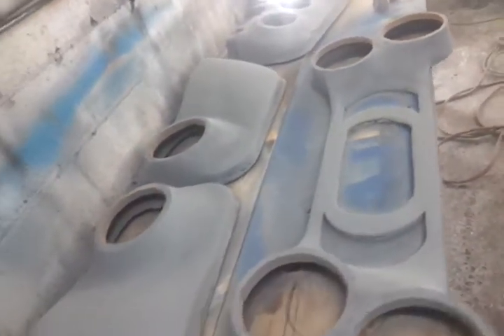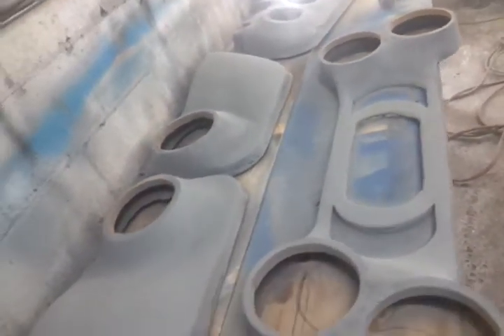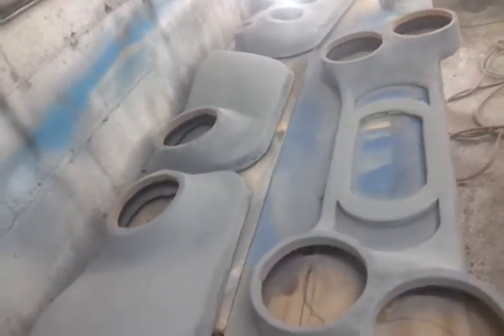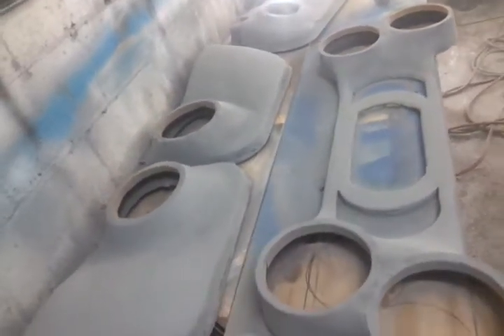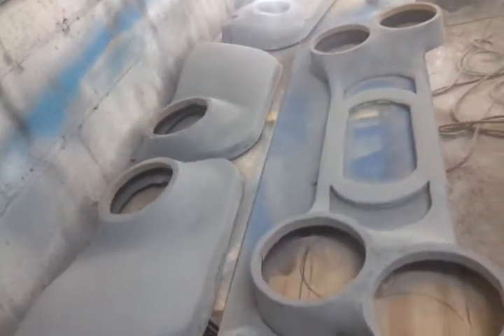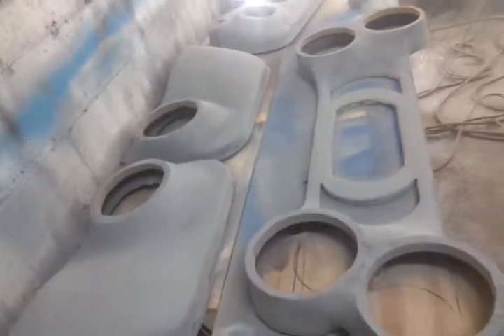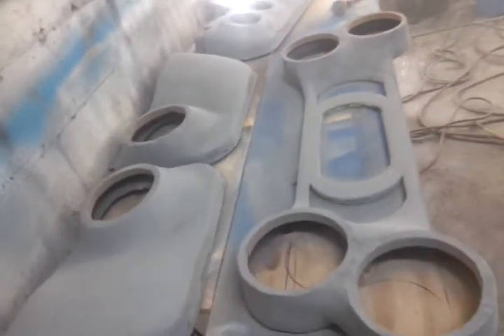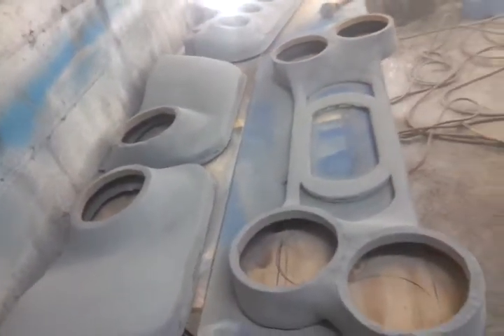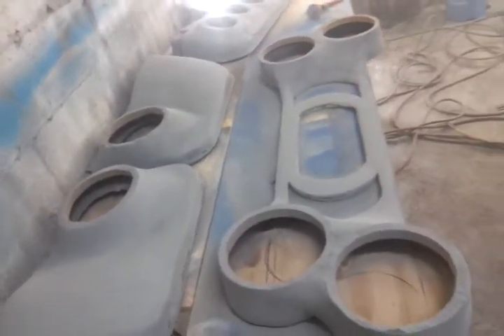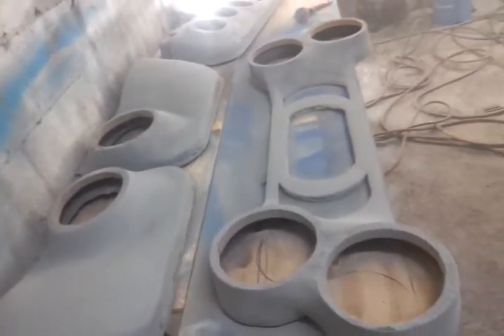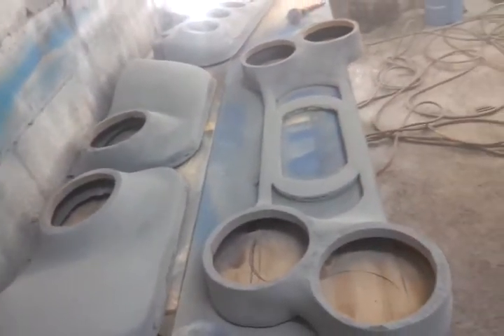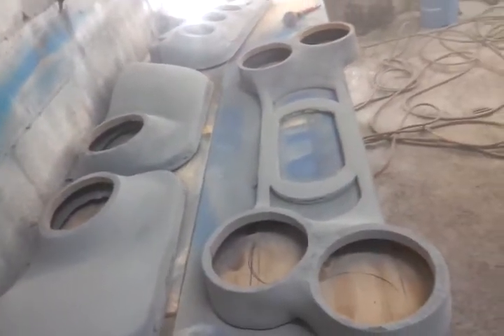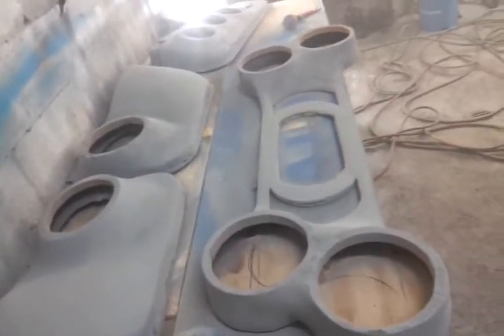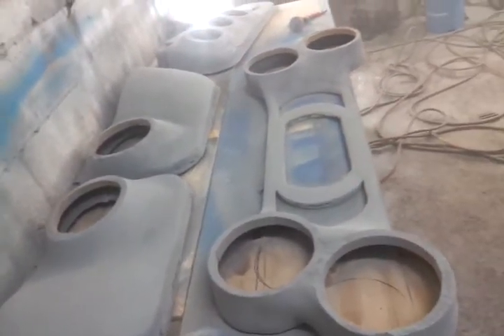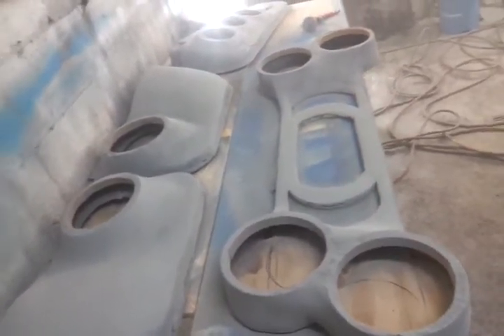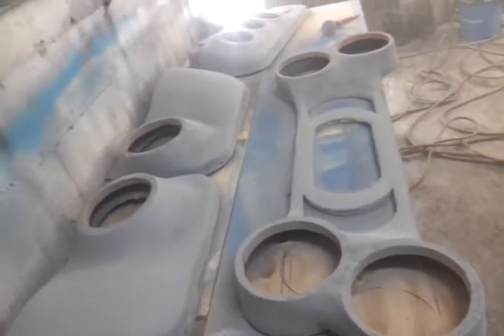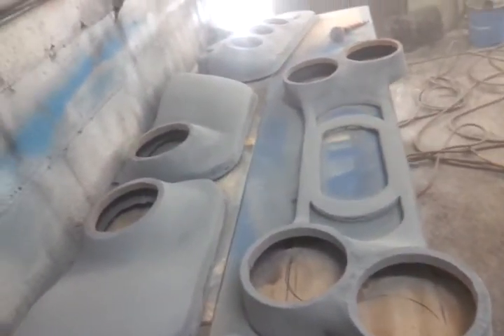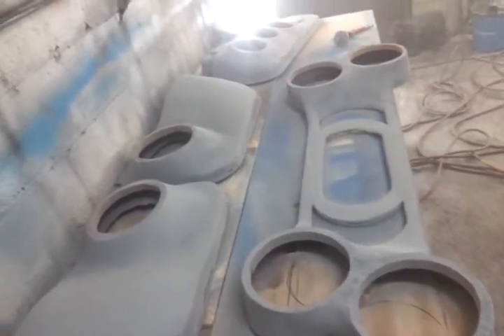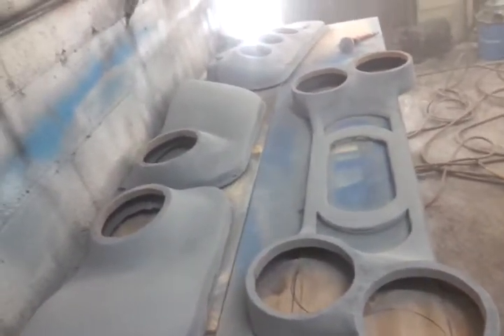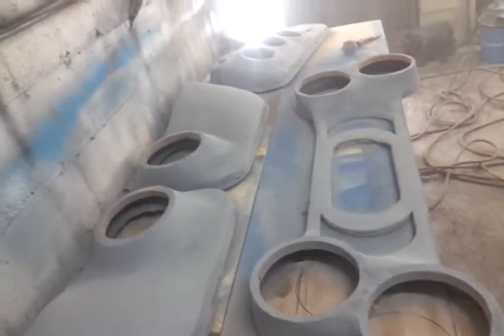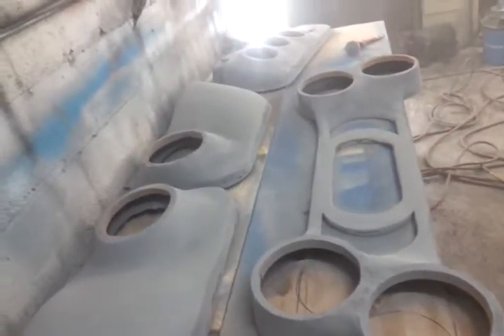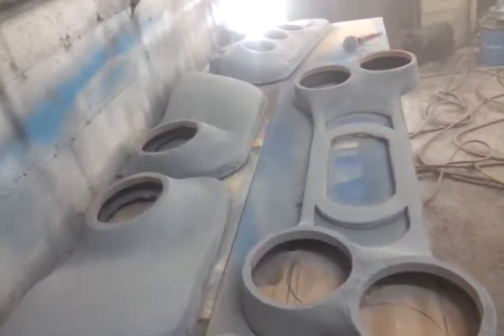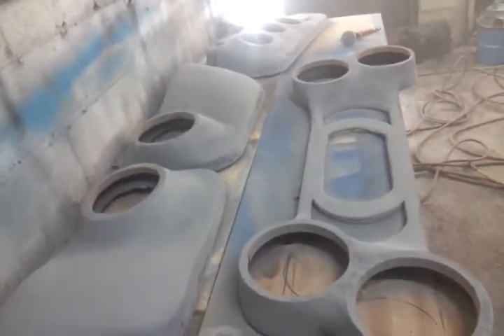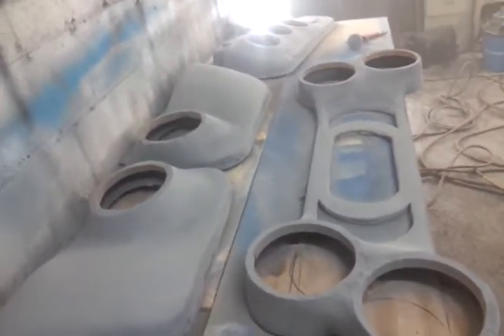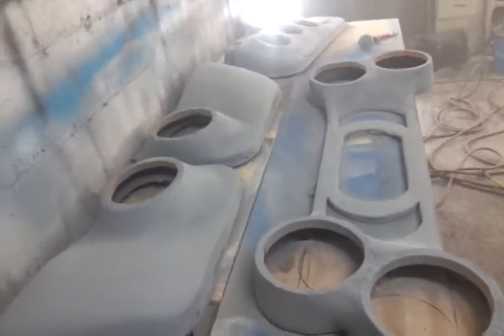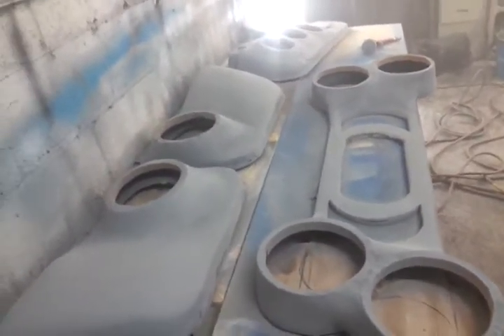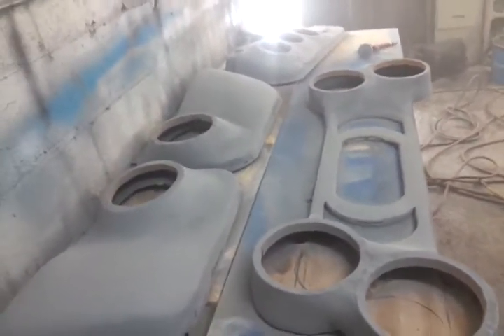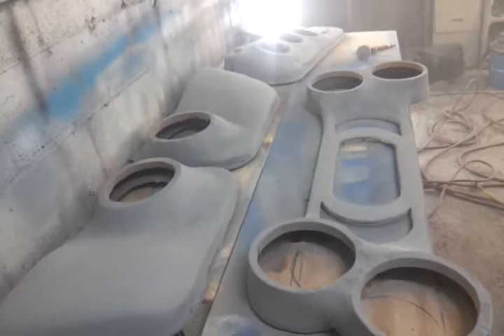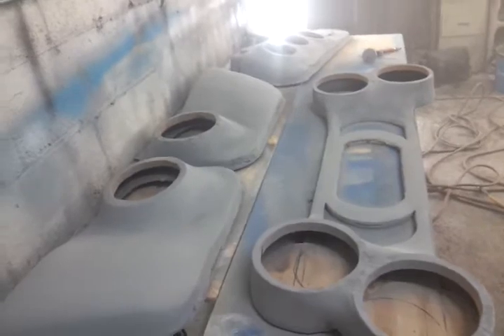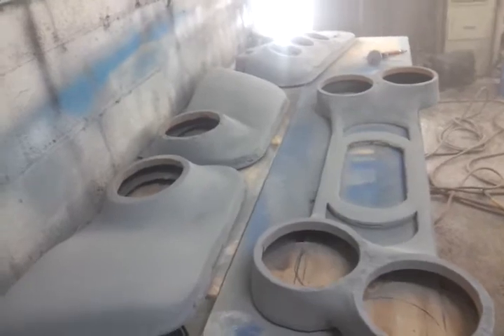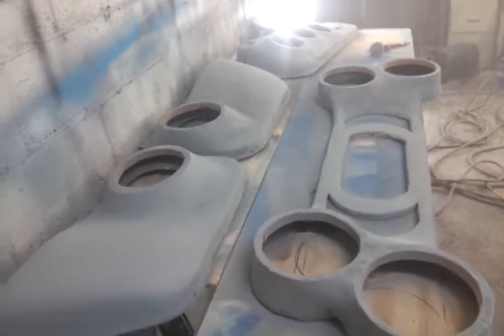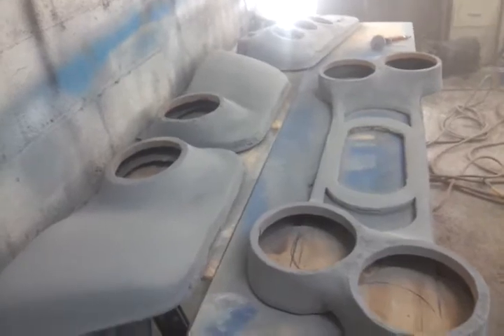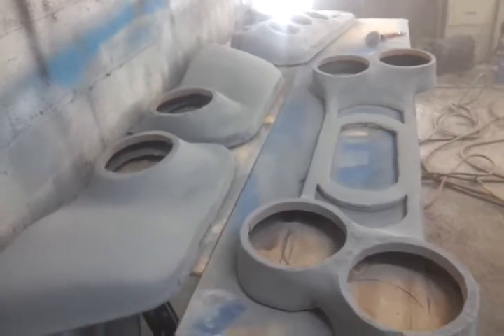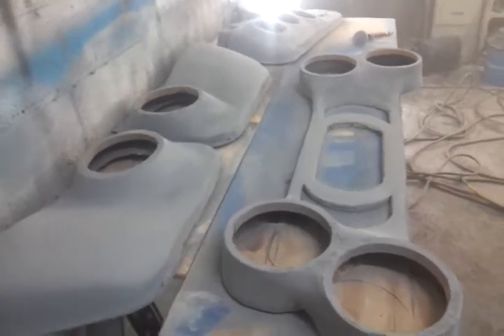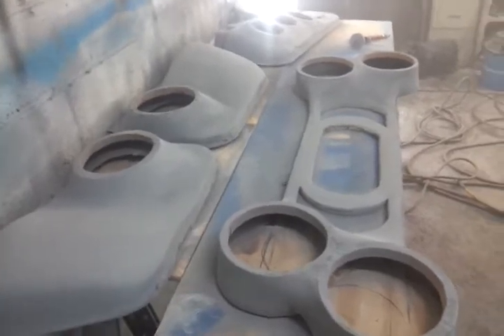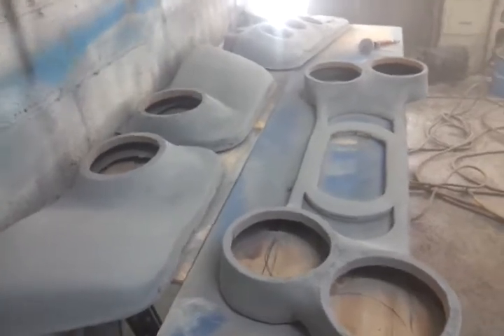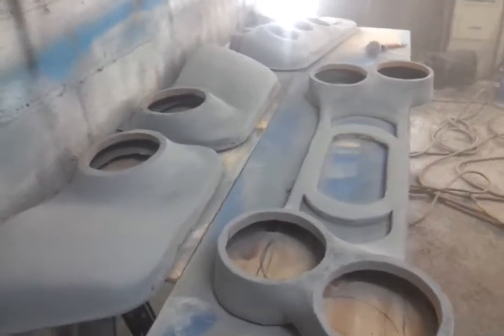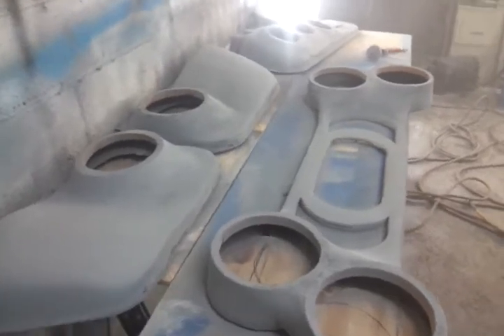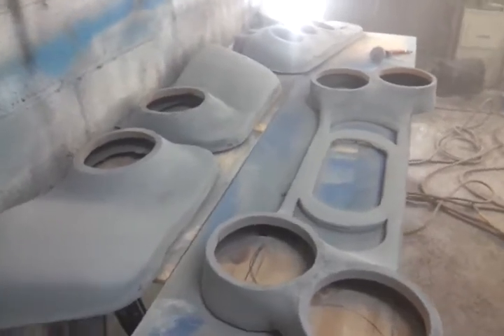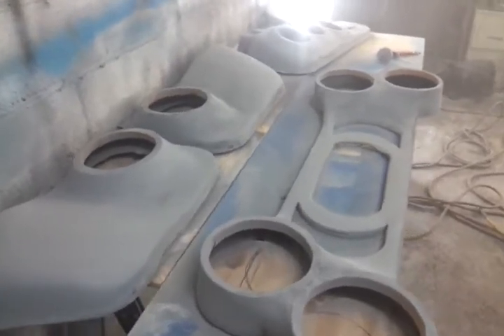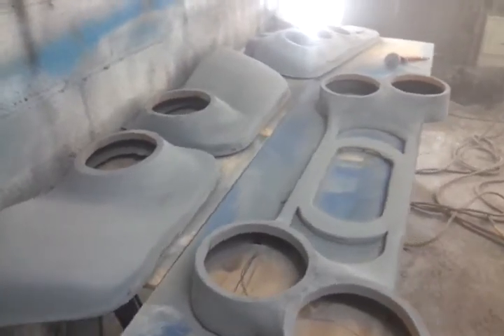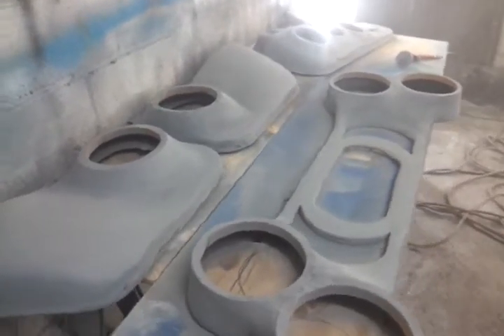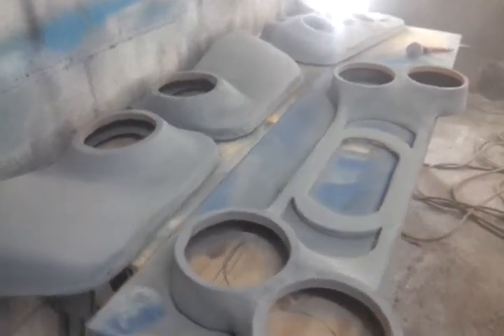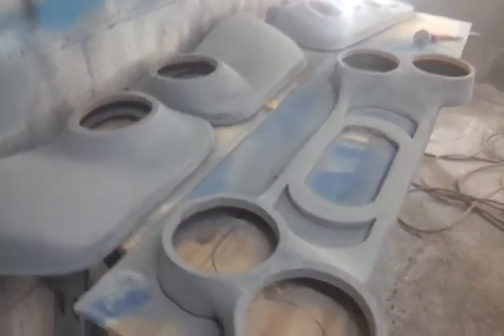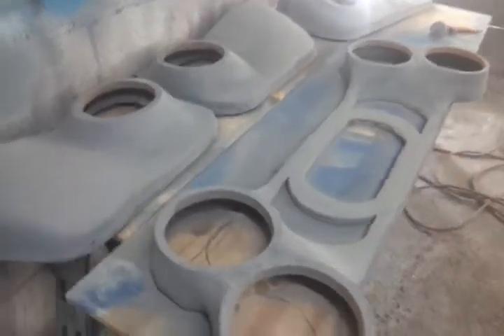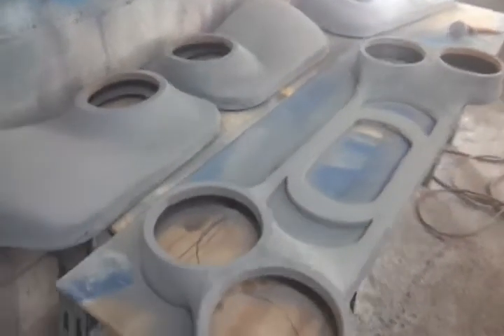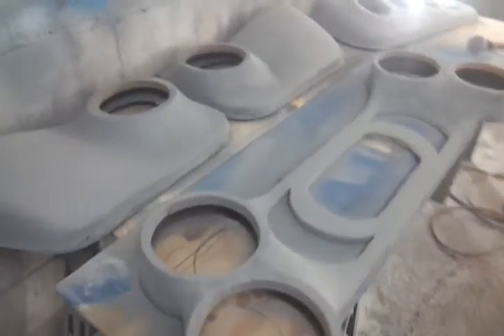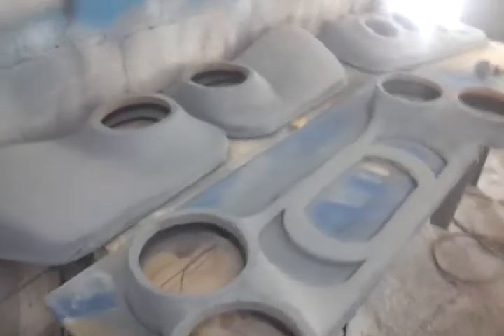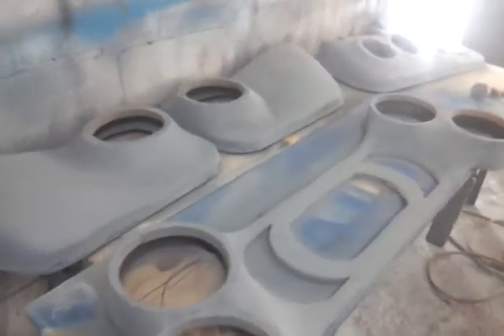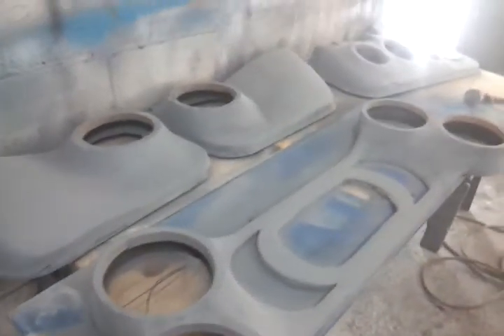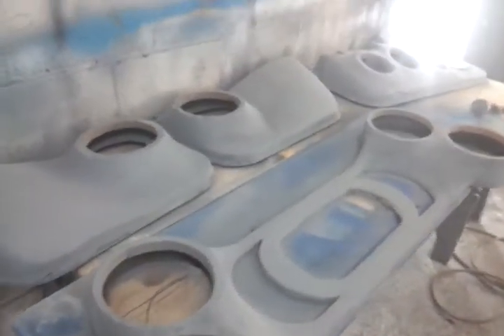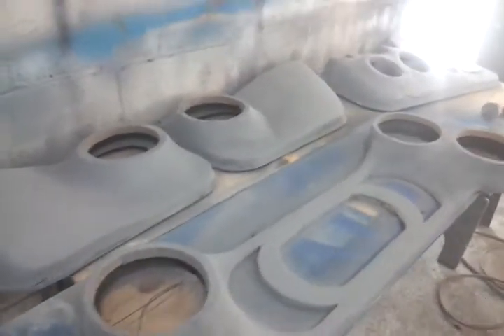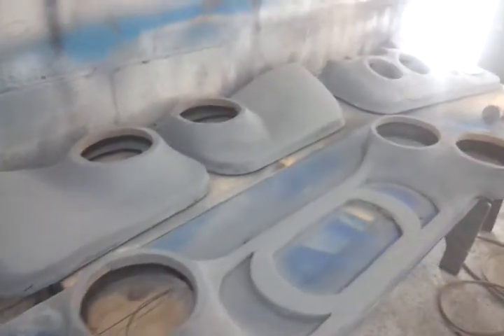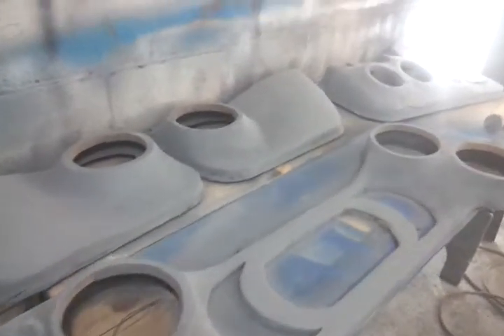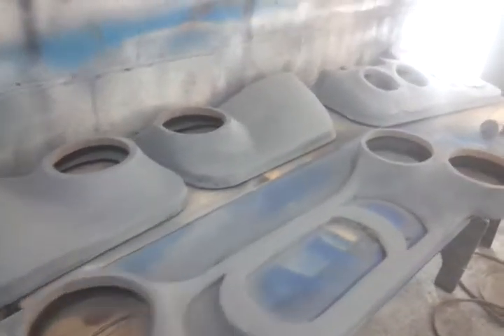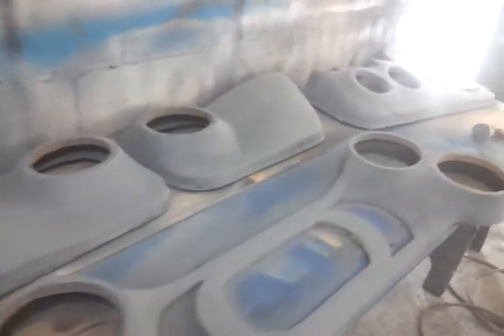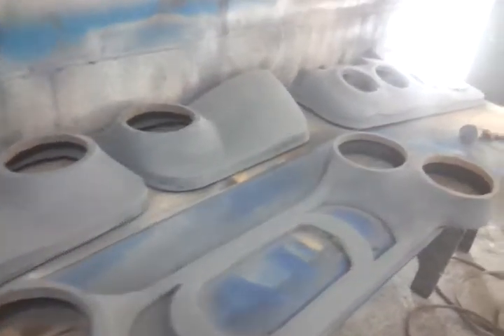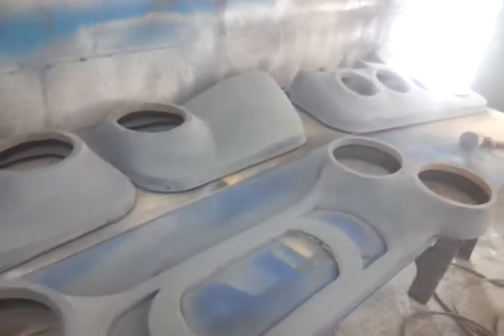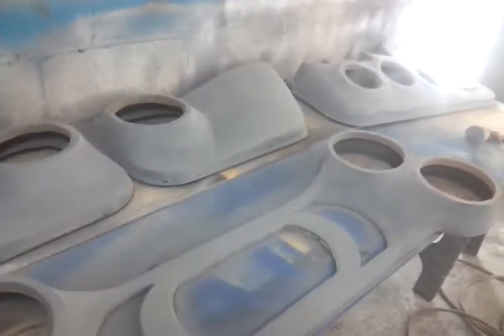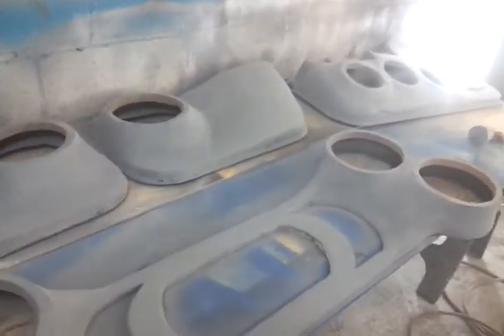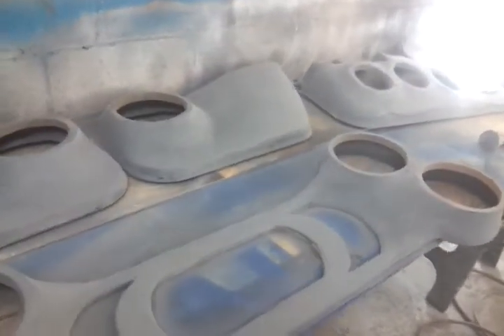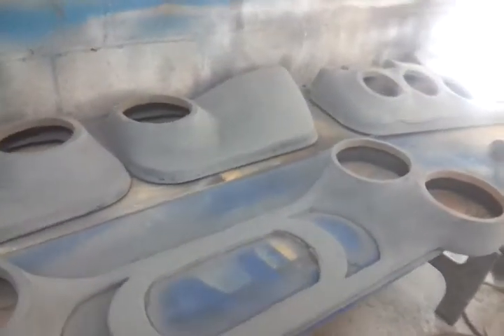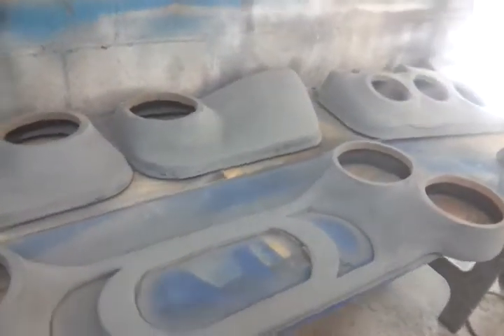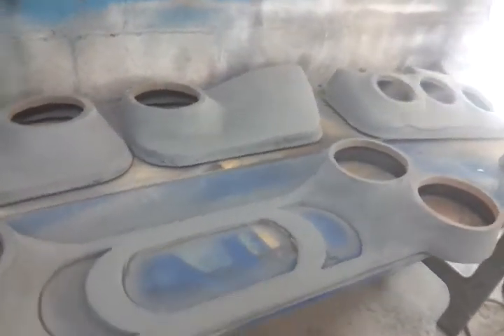Four twelves on it — I'm only going with four twelves. Custom sub box.